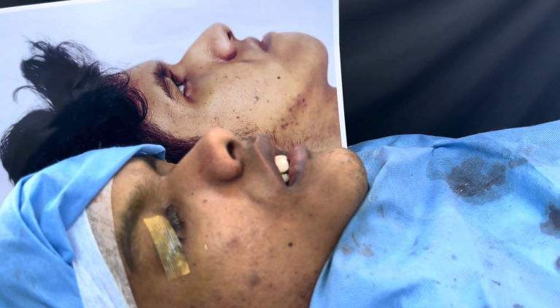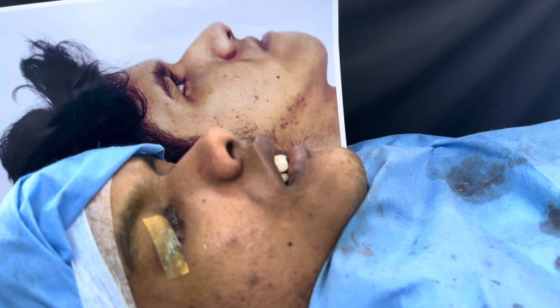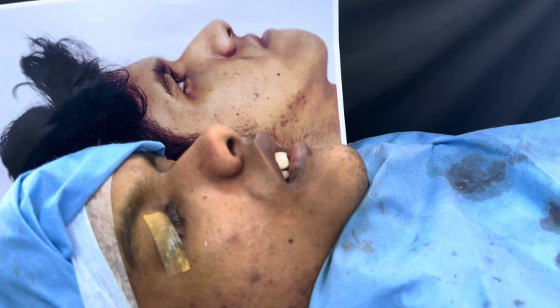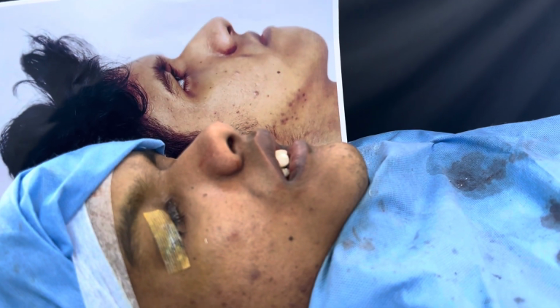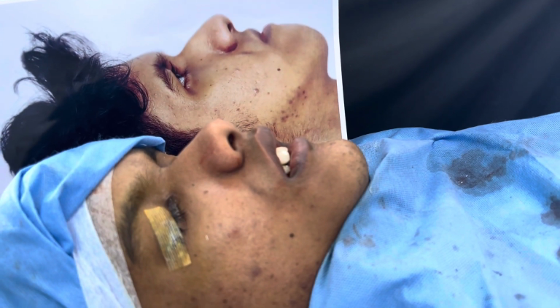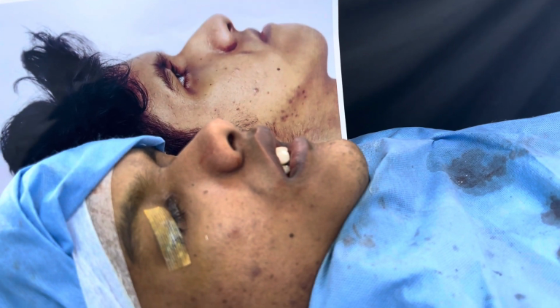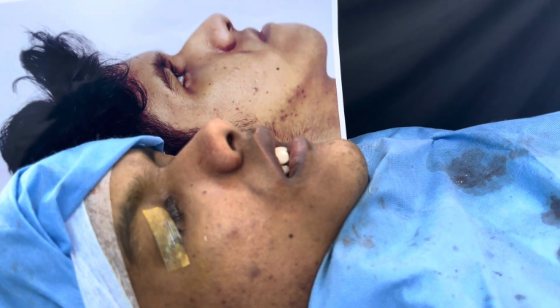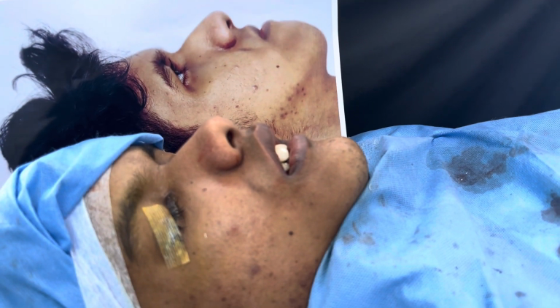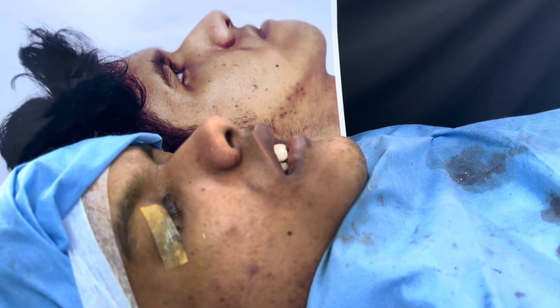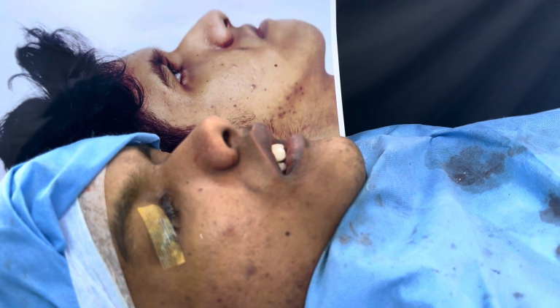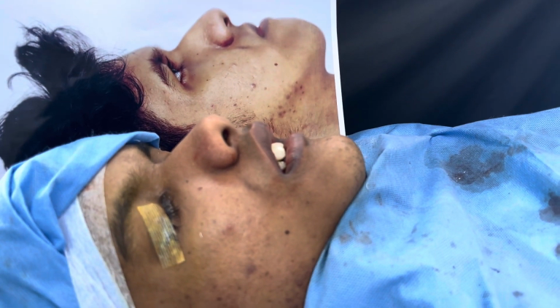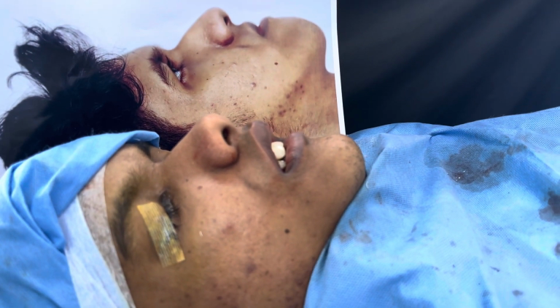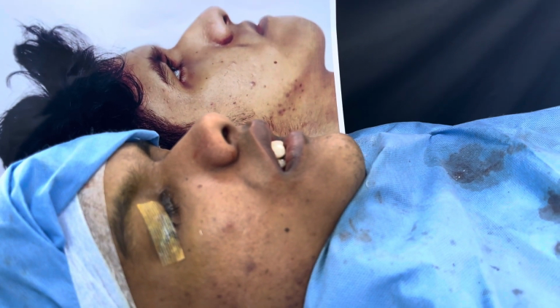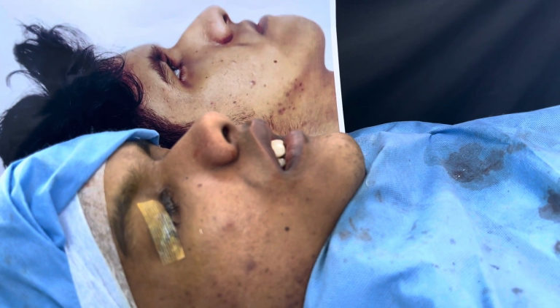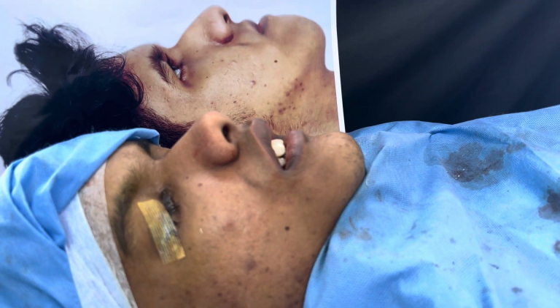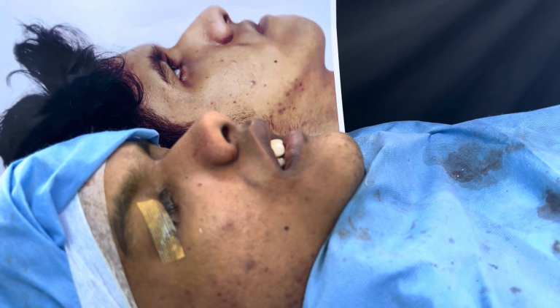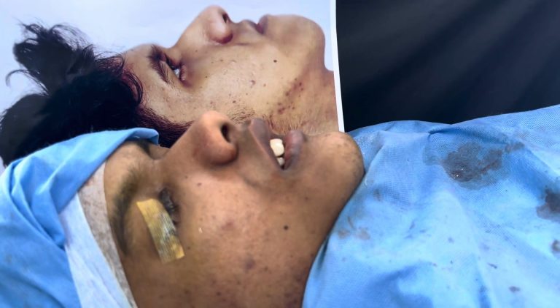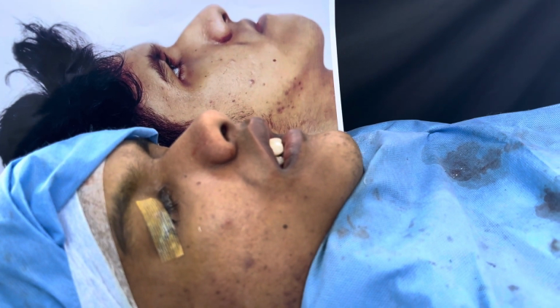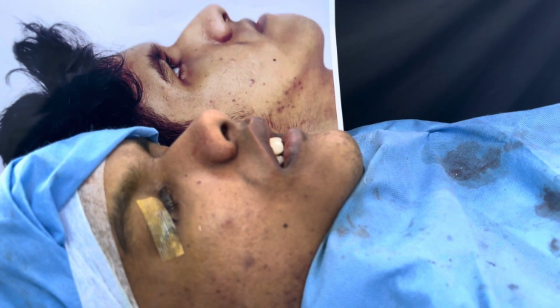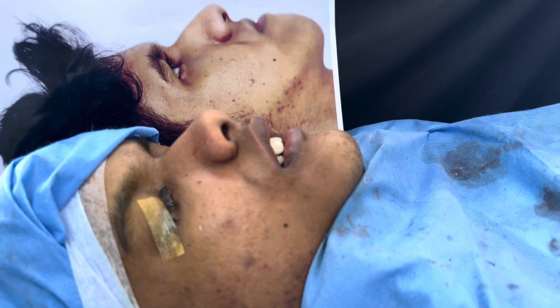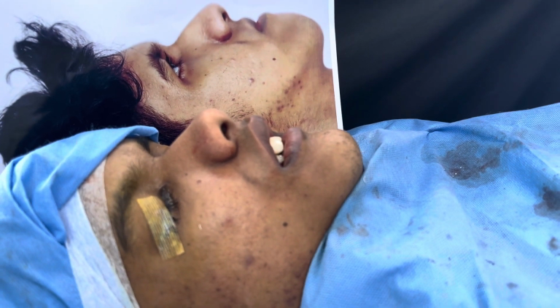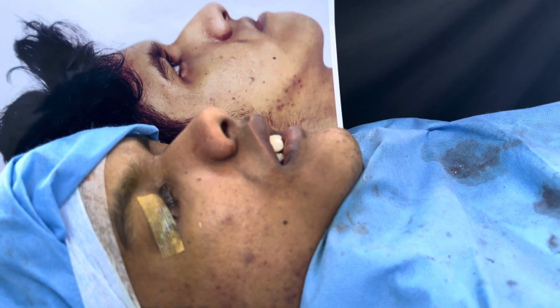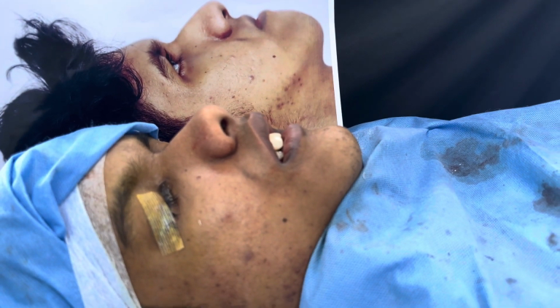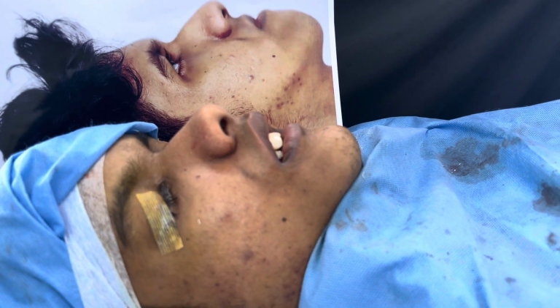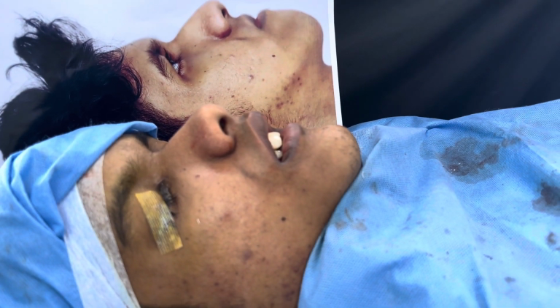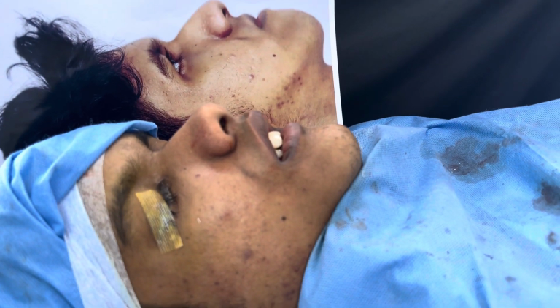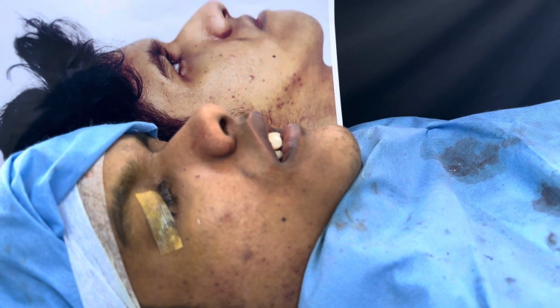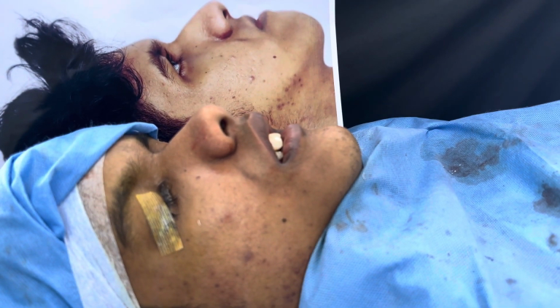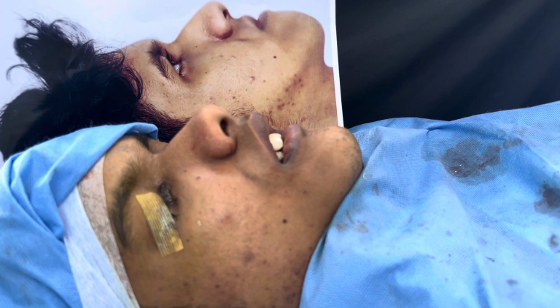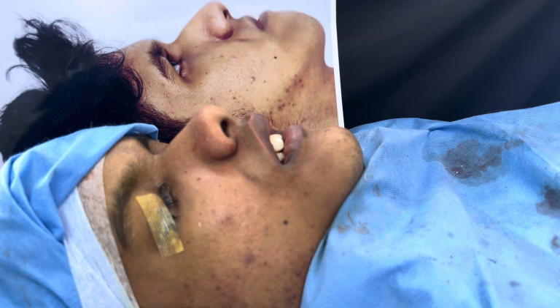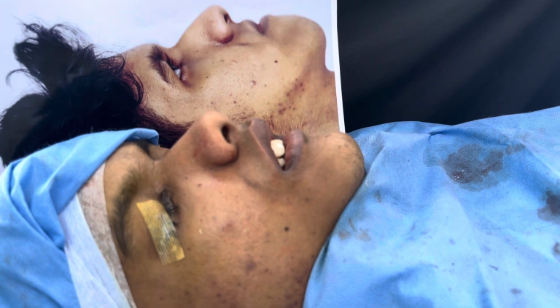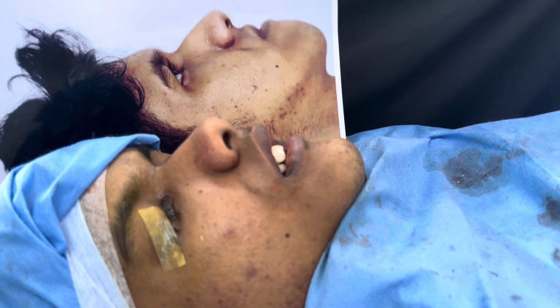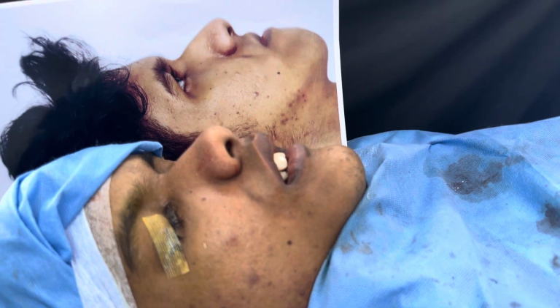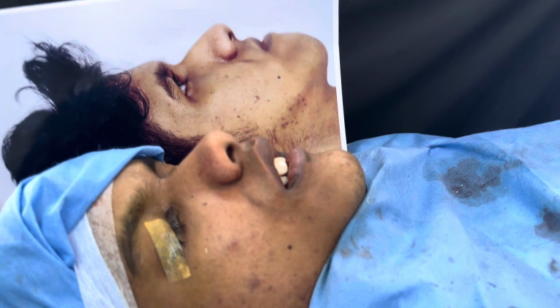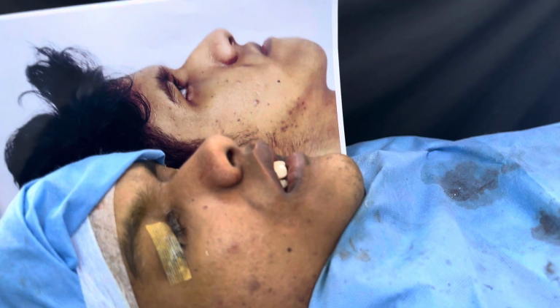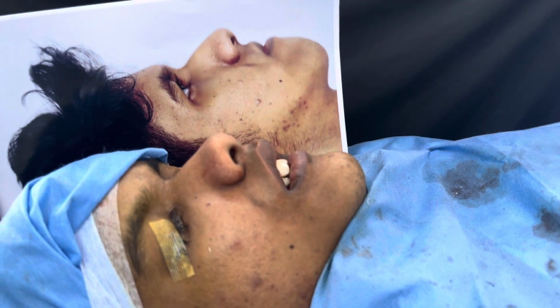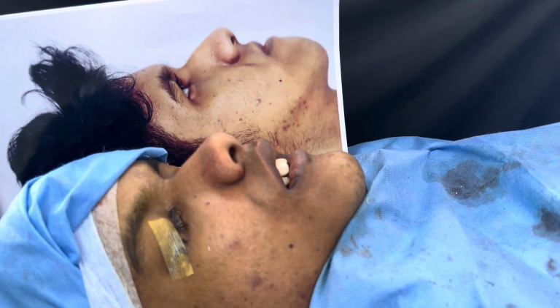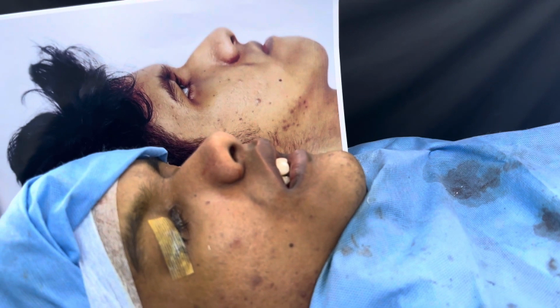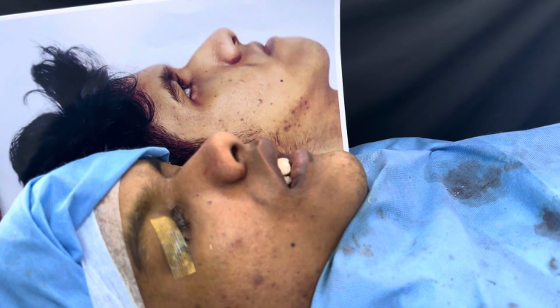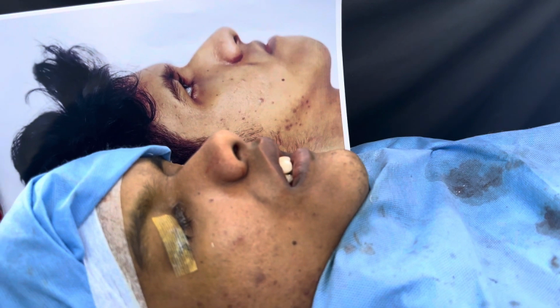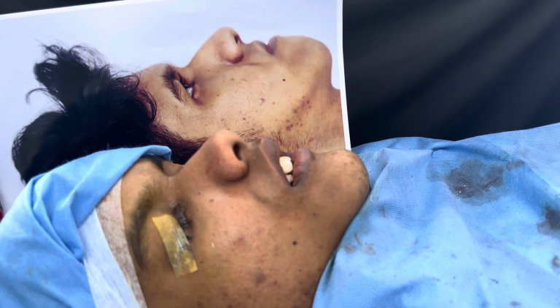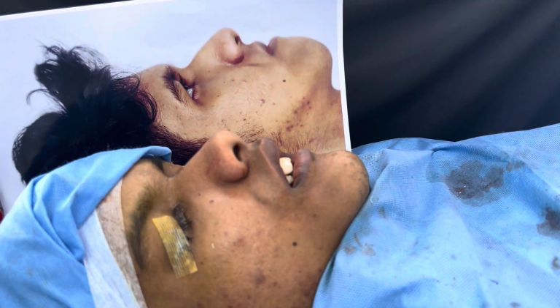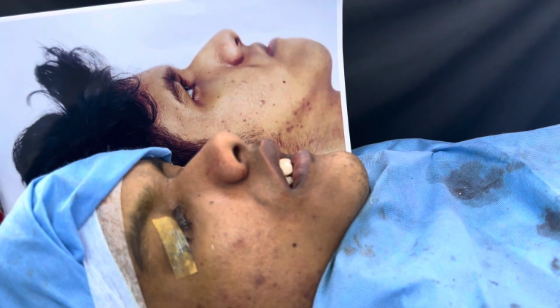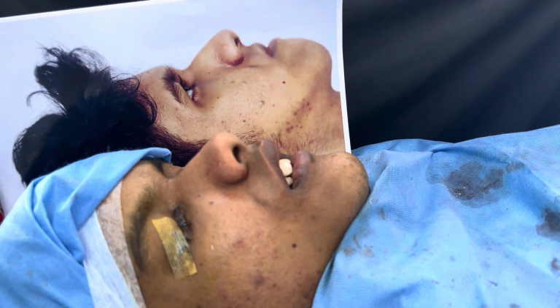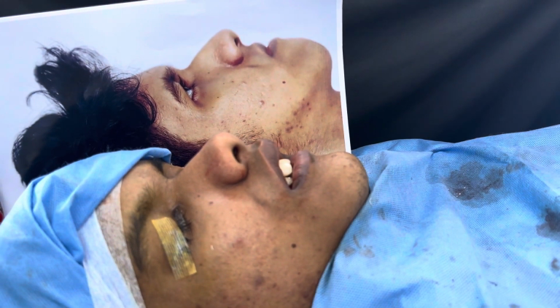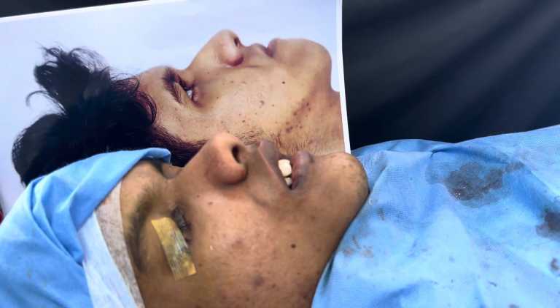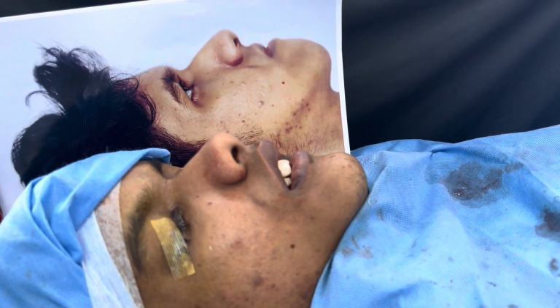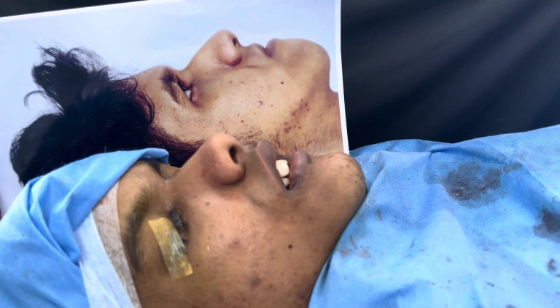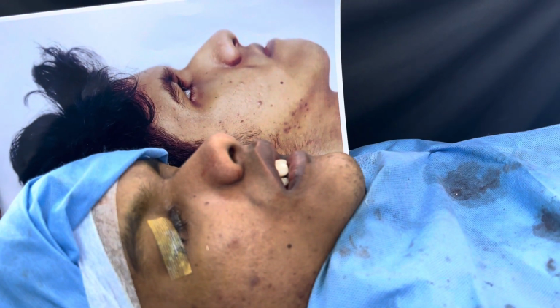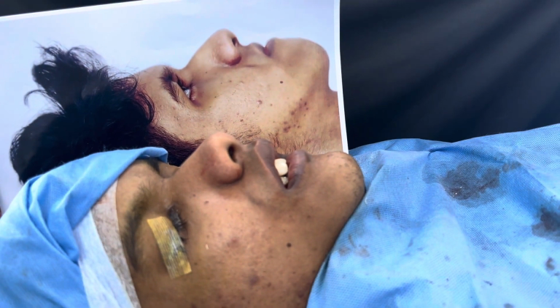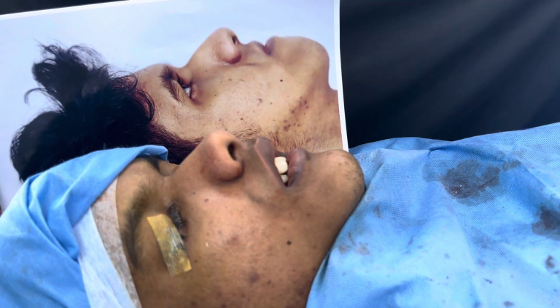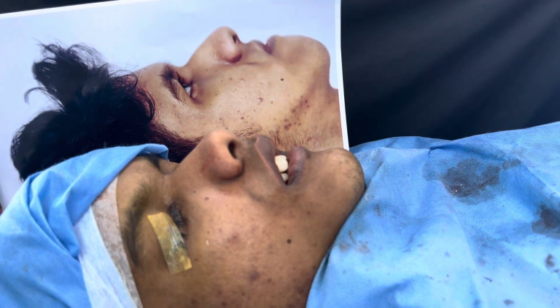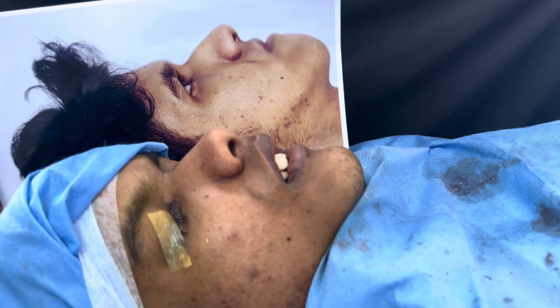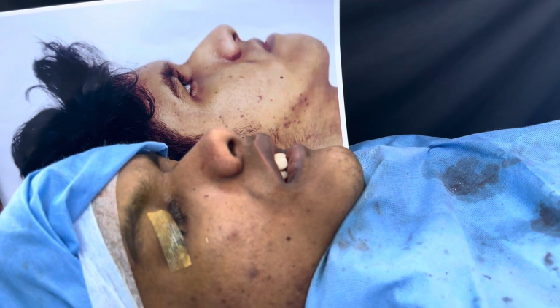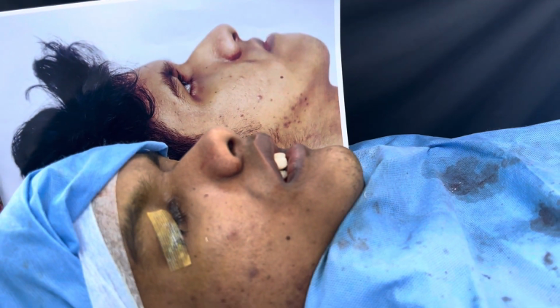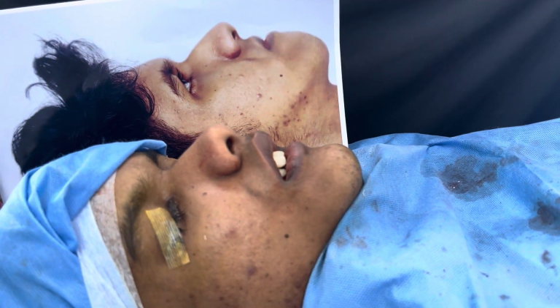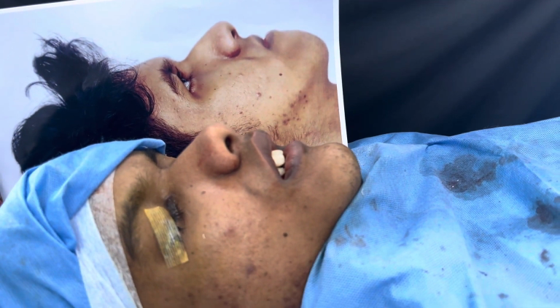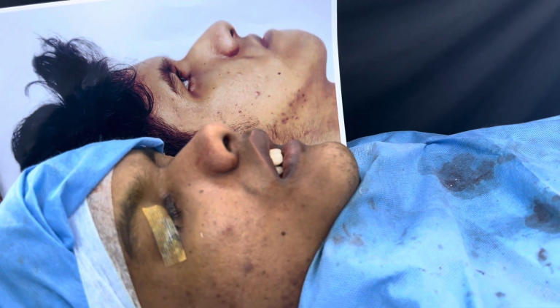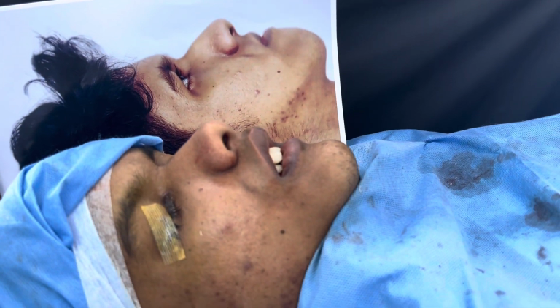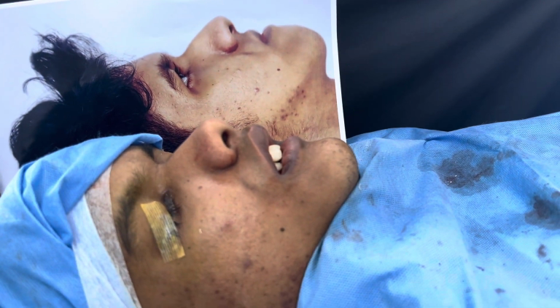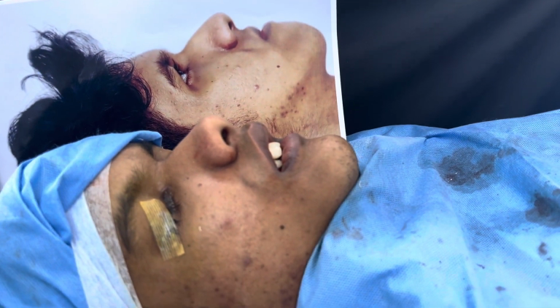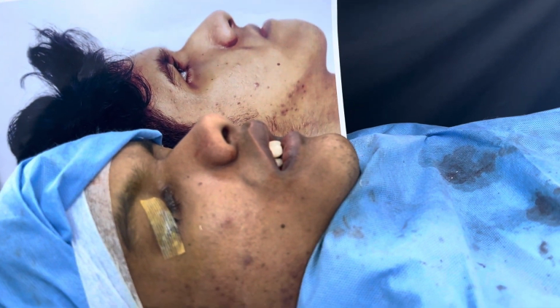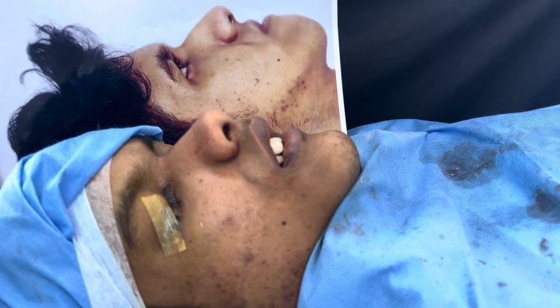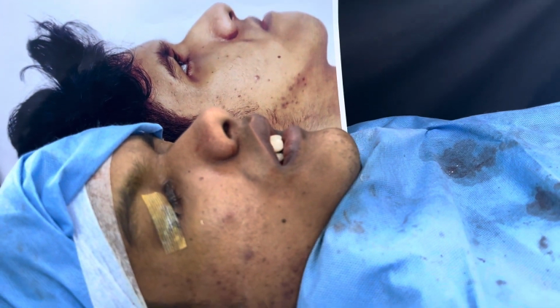We've given him anesthesia via the submental route, so the entire face is open for us to work.